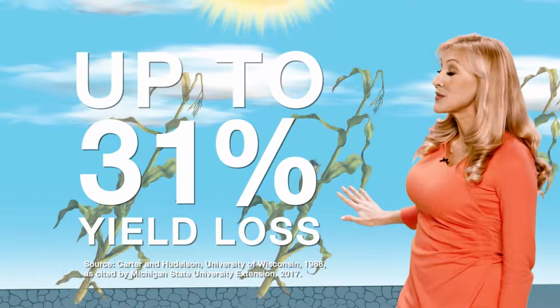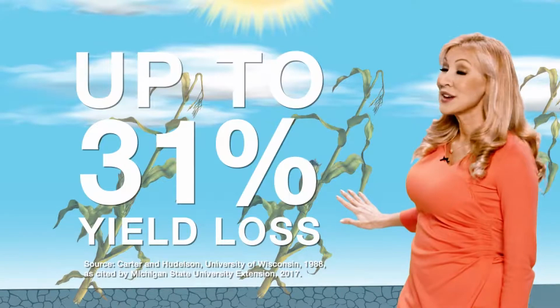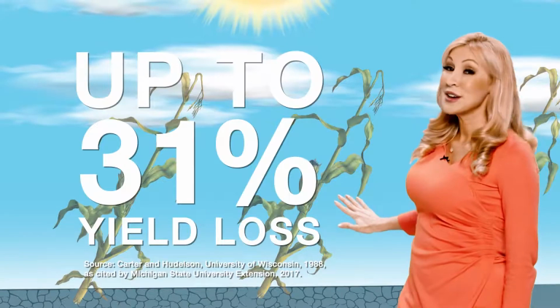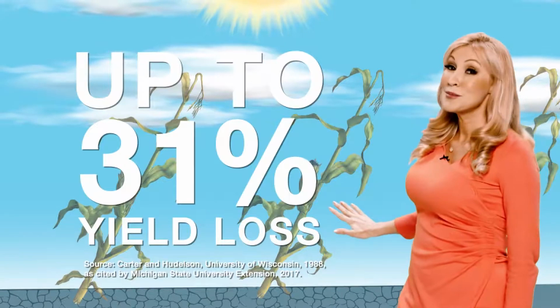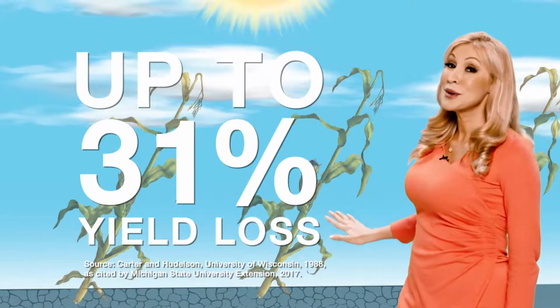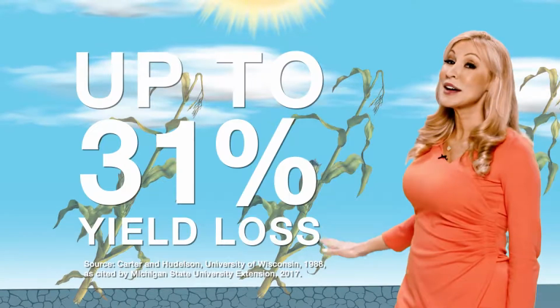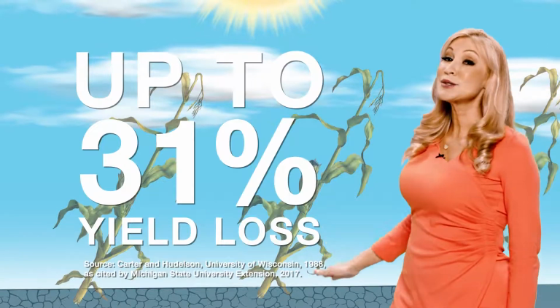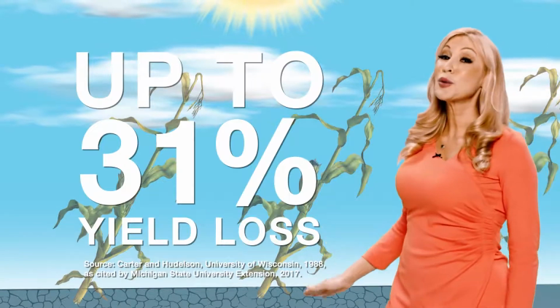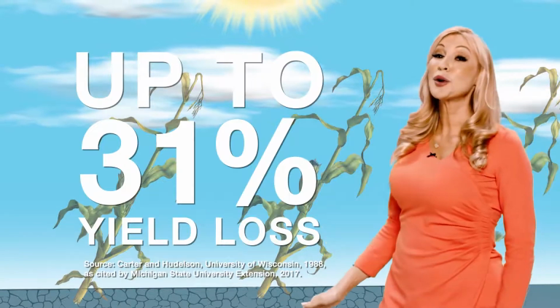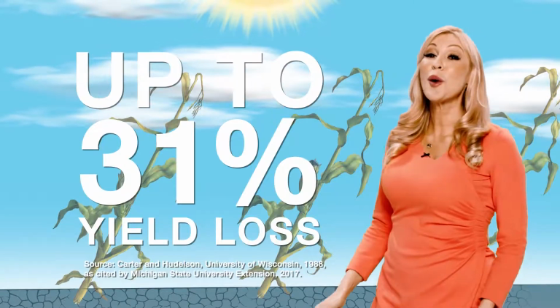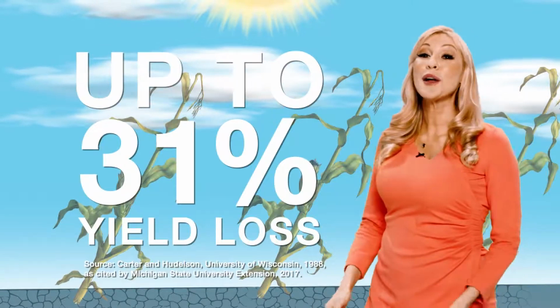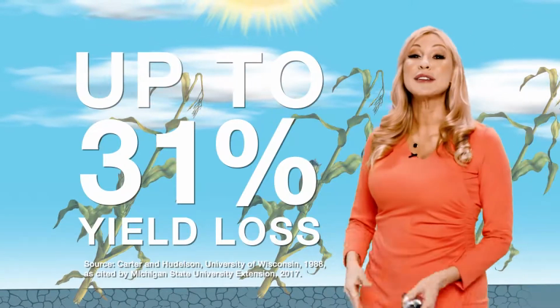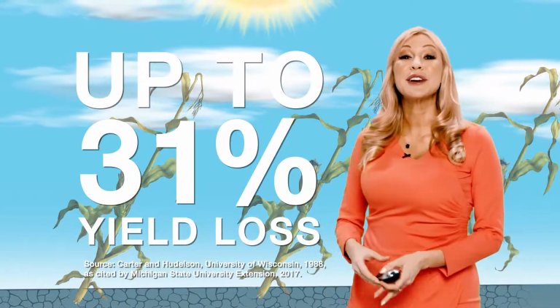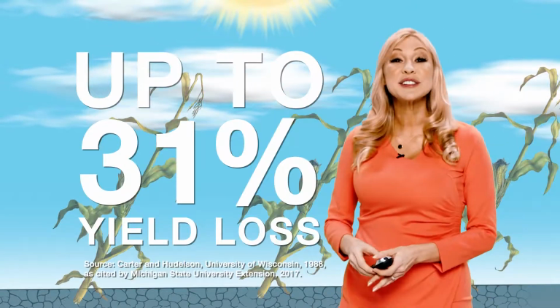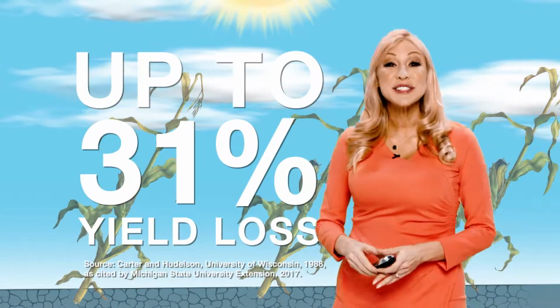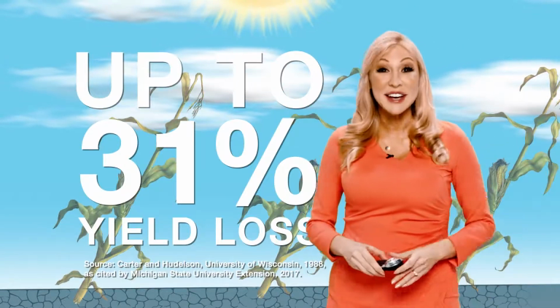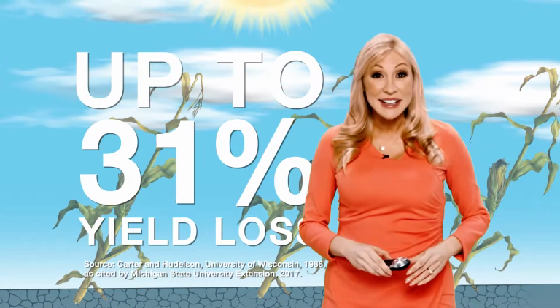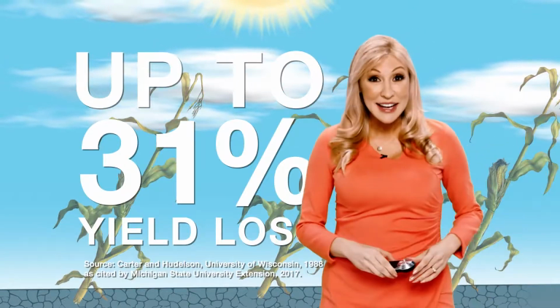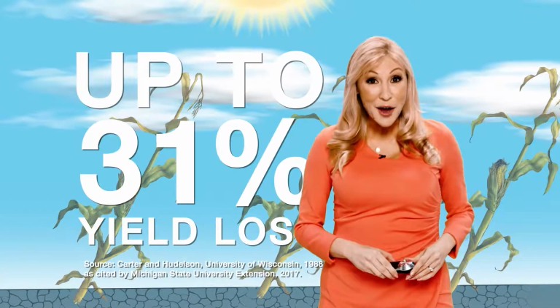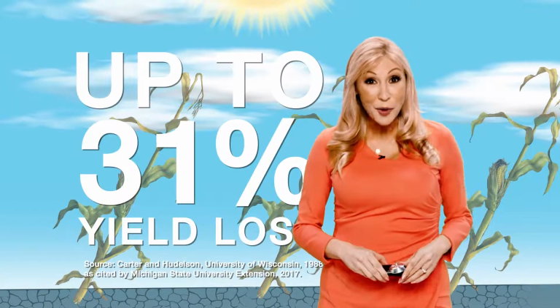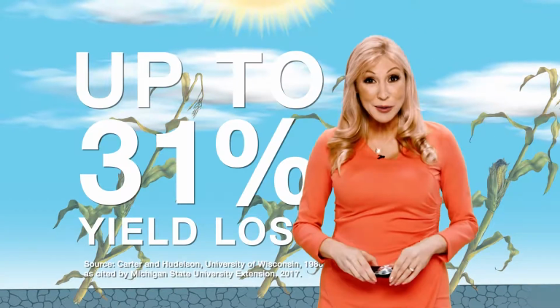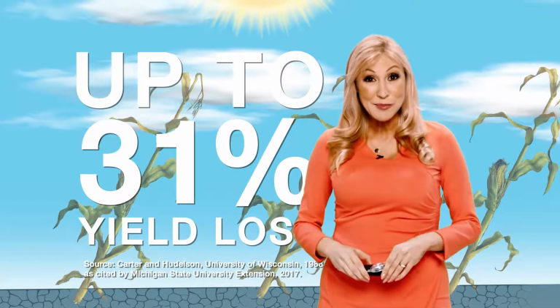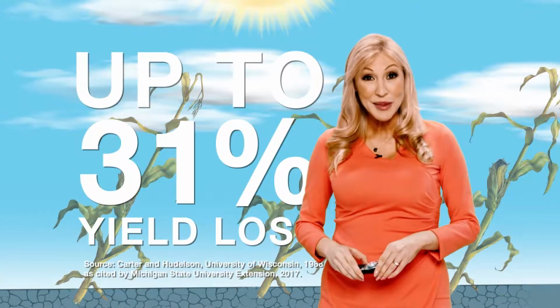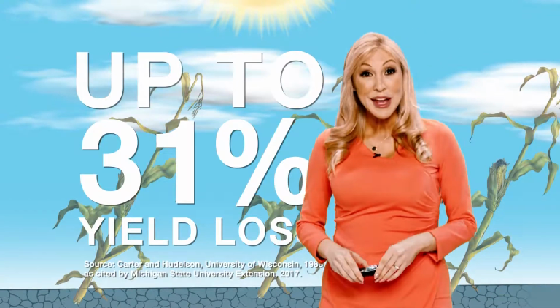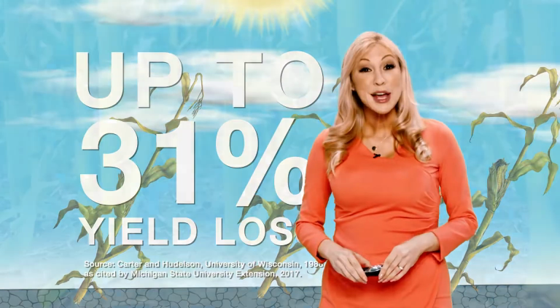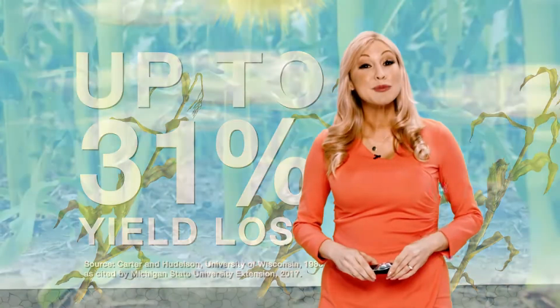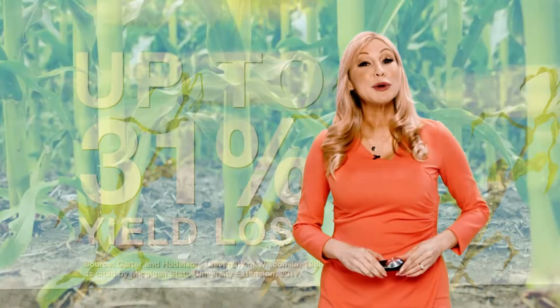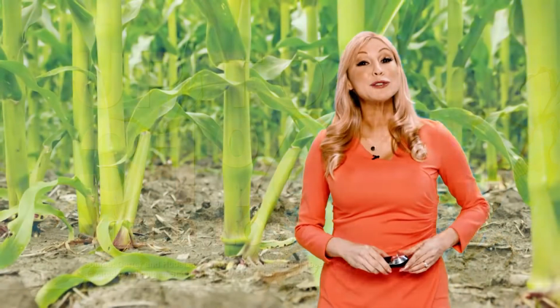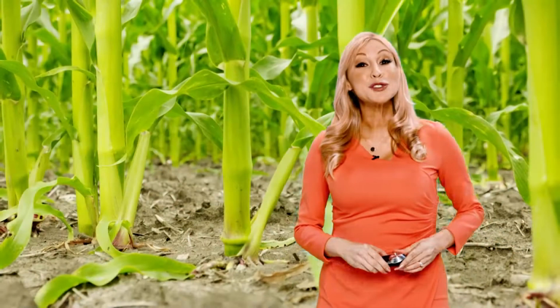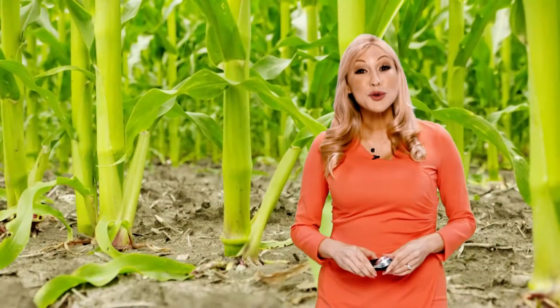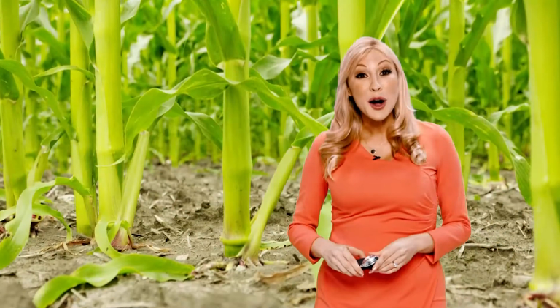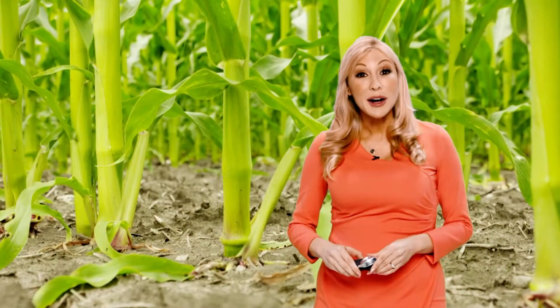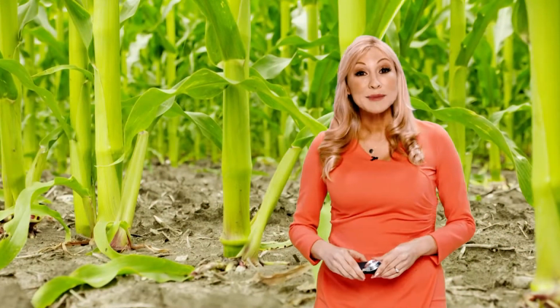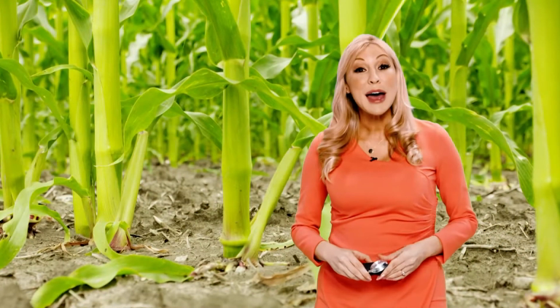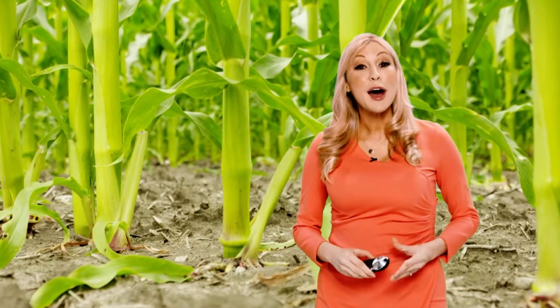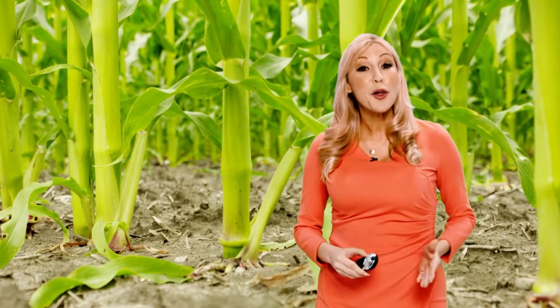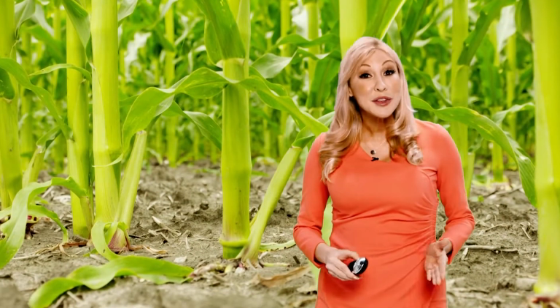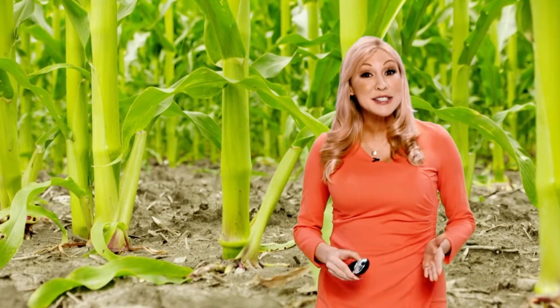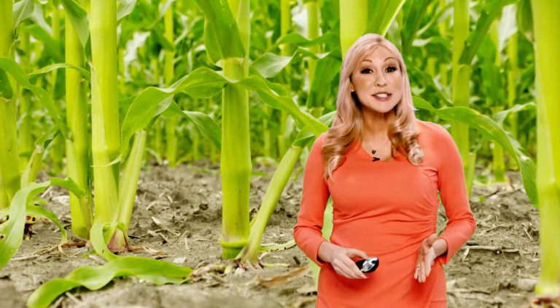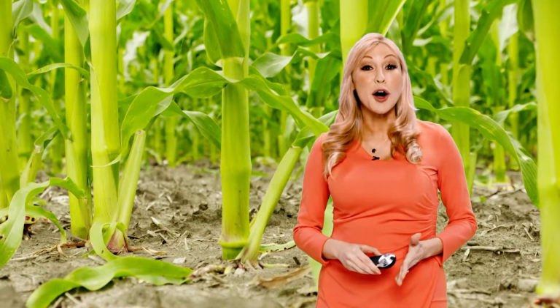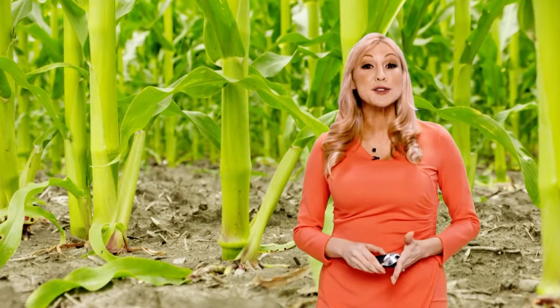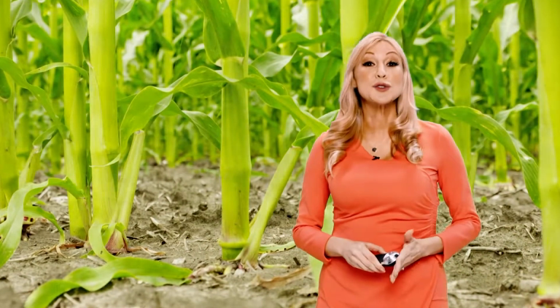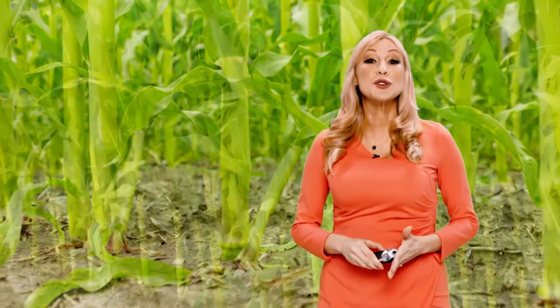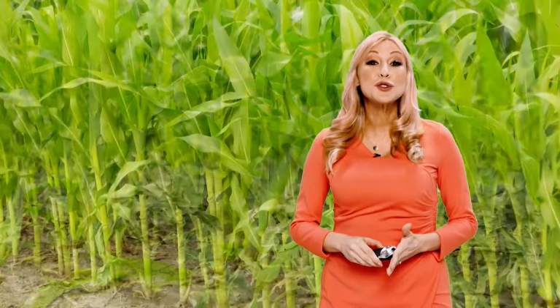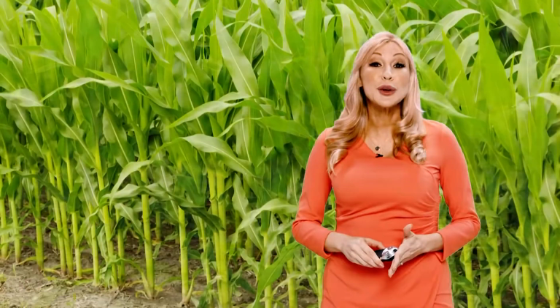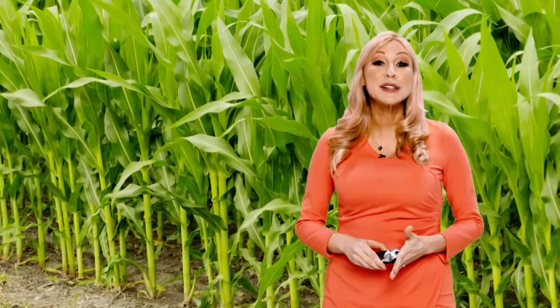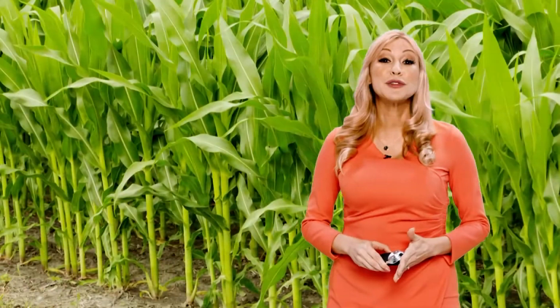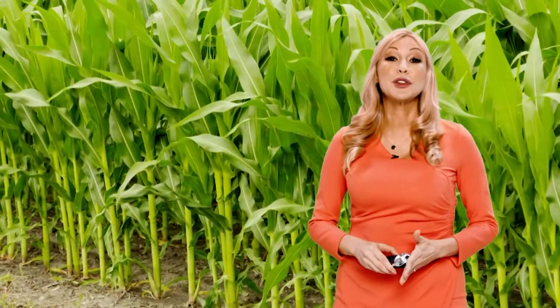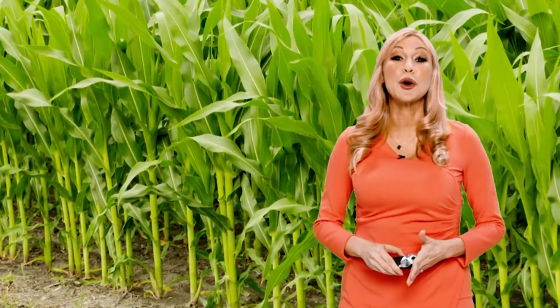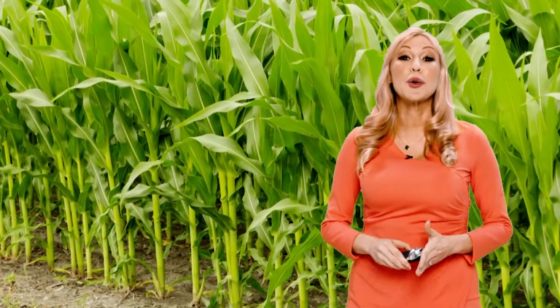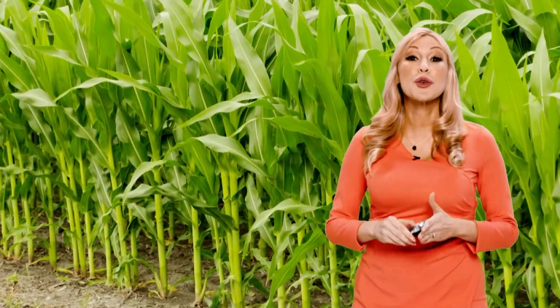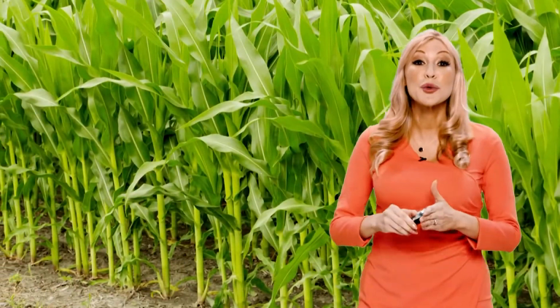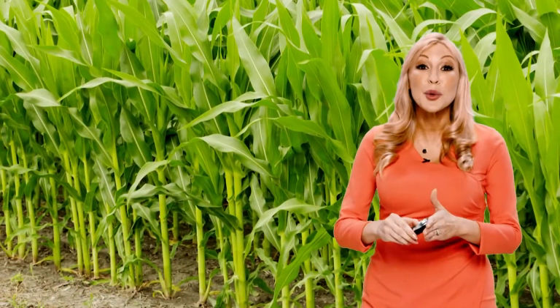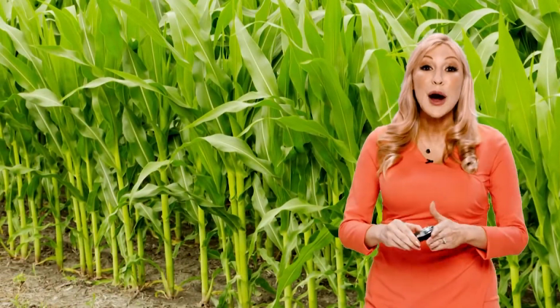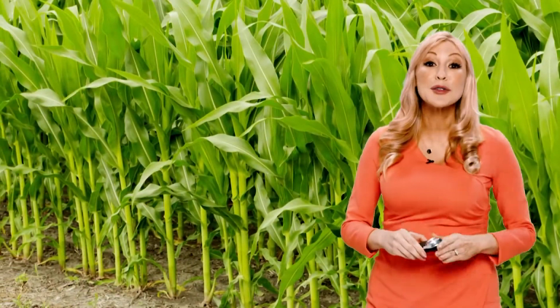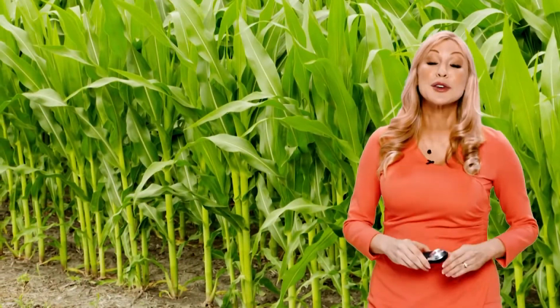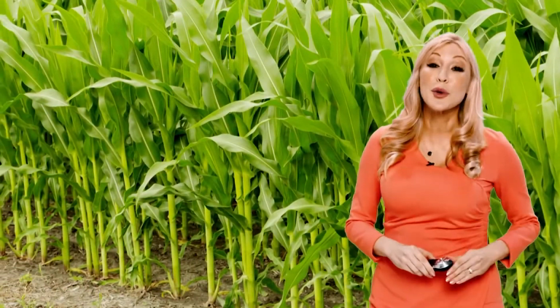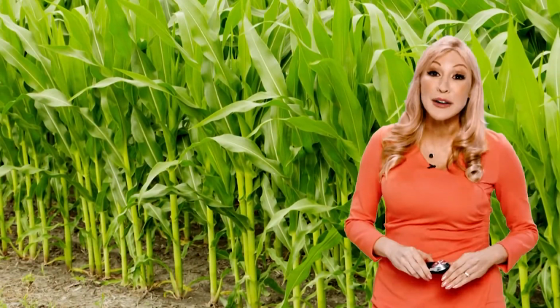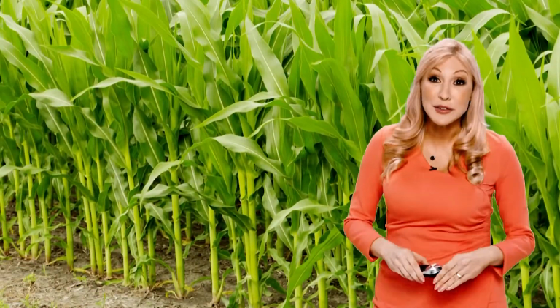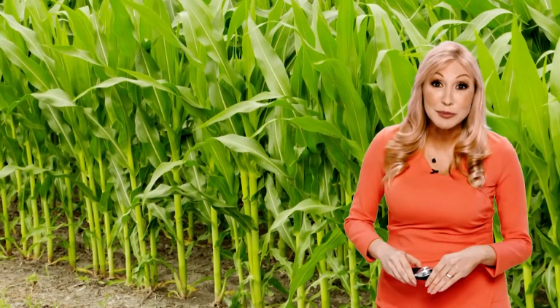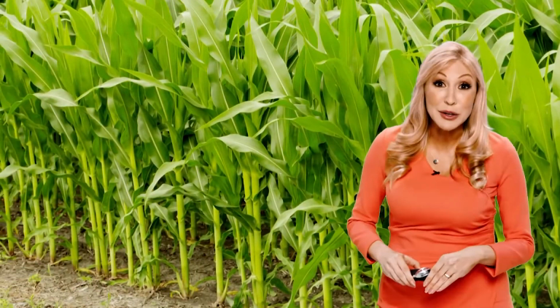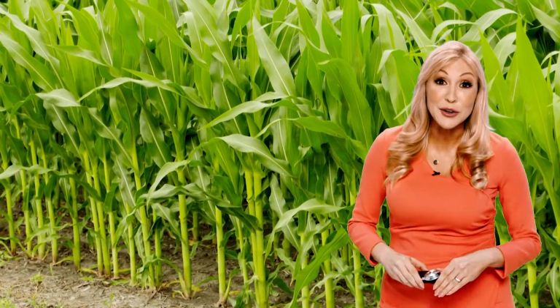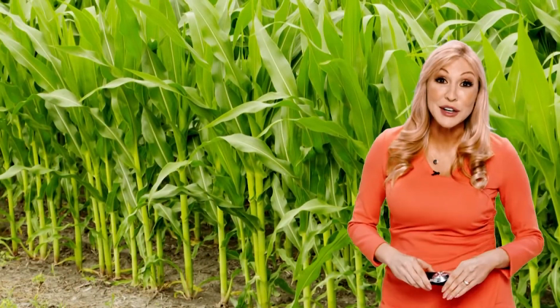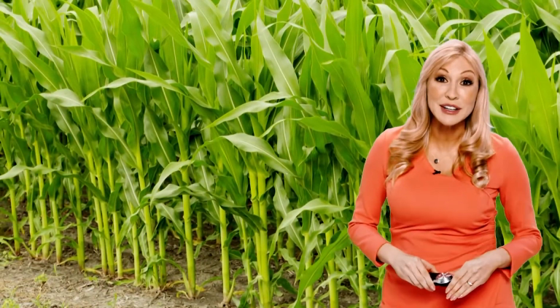But that's where a quality fungicide can help. It promotes strong, healthy stalks so nutrients flow throughout the grain fill period.